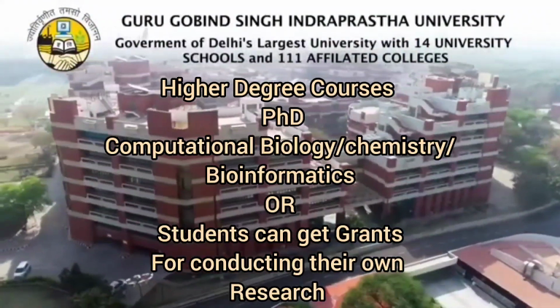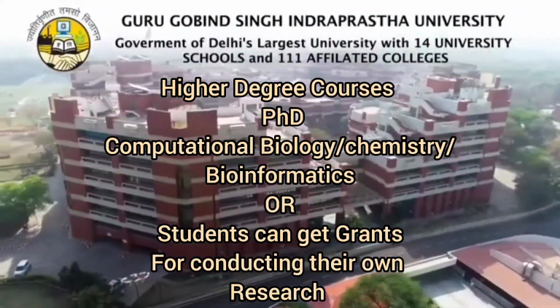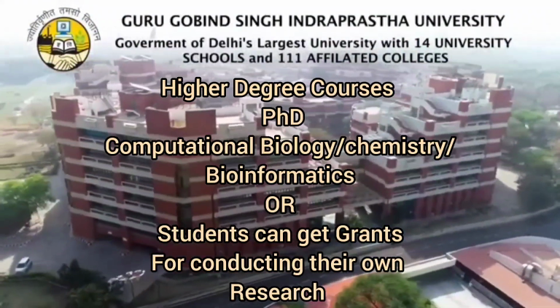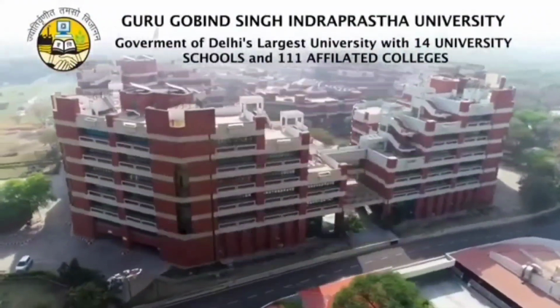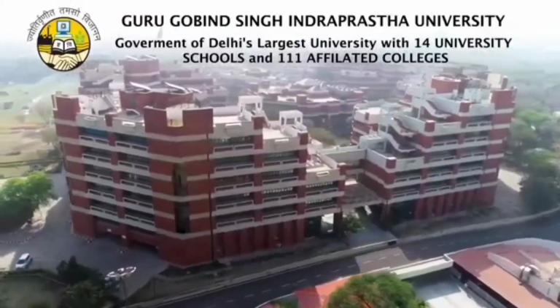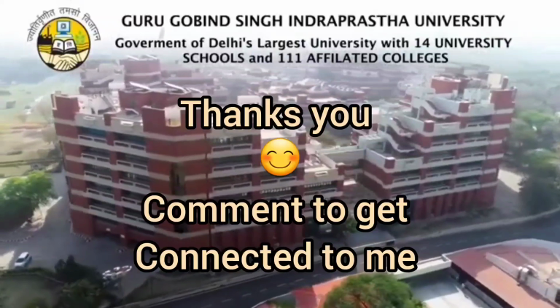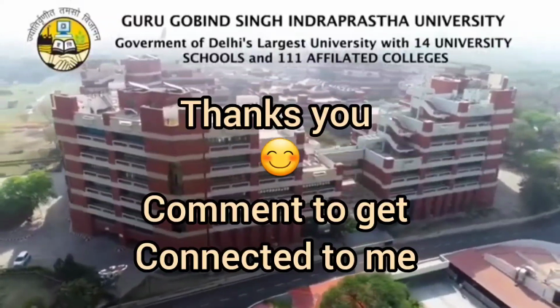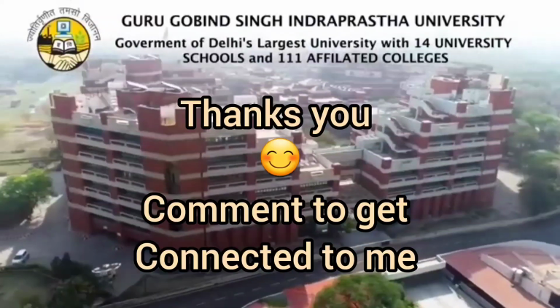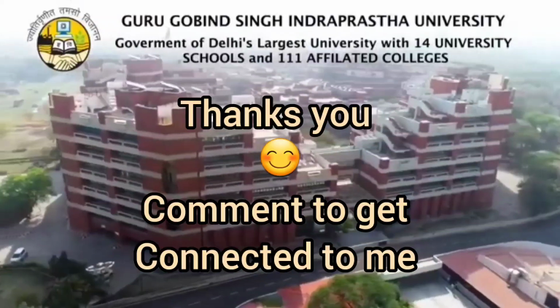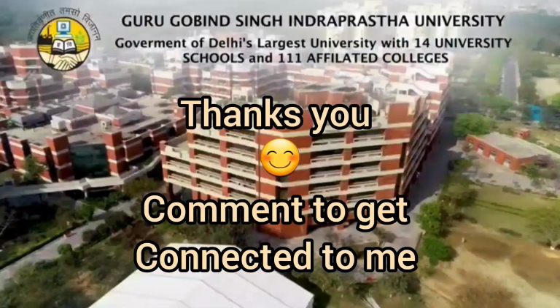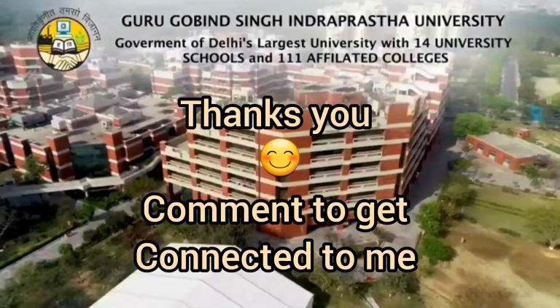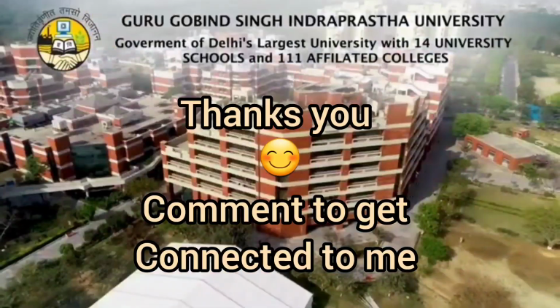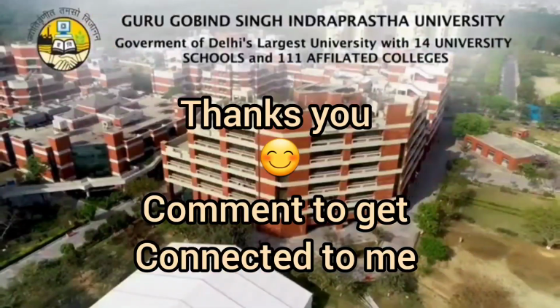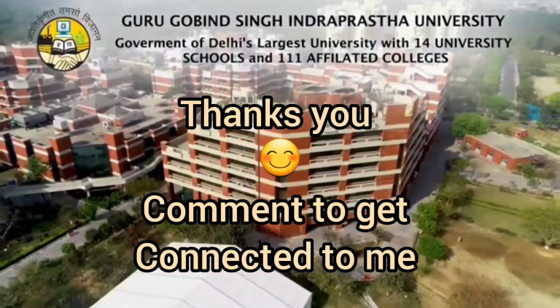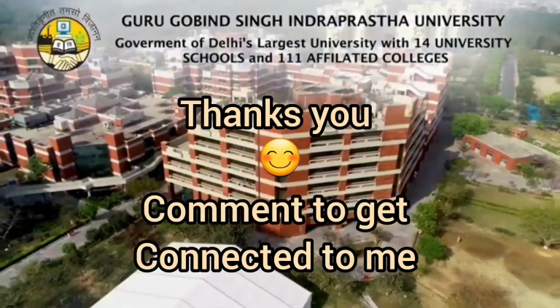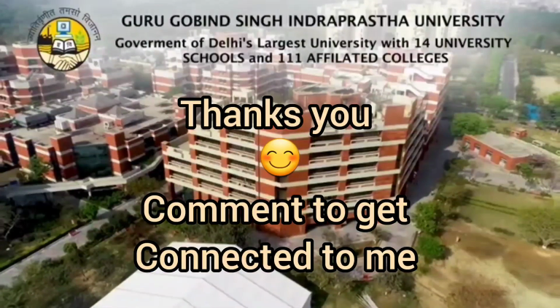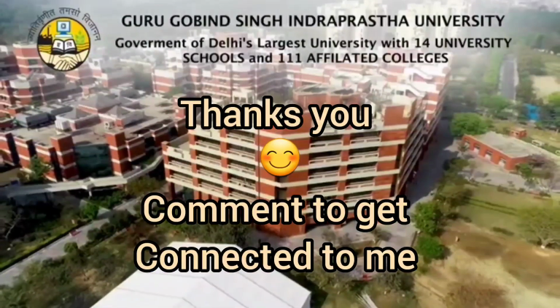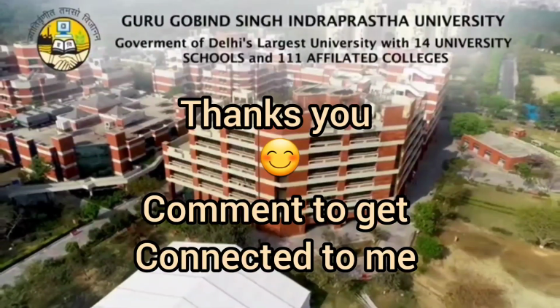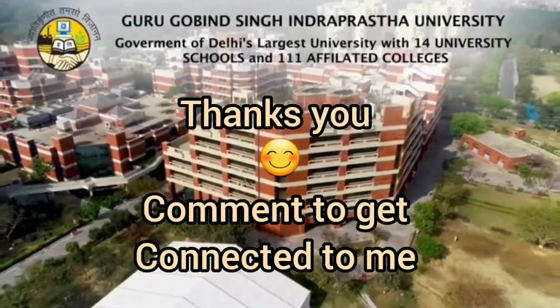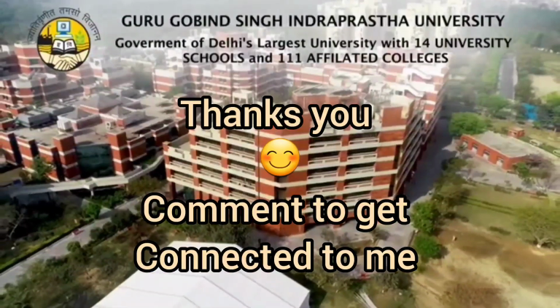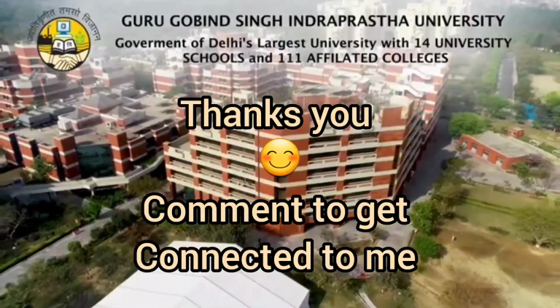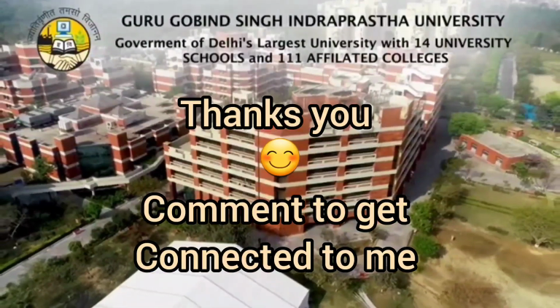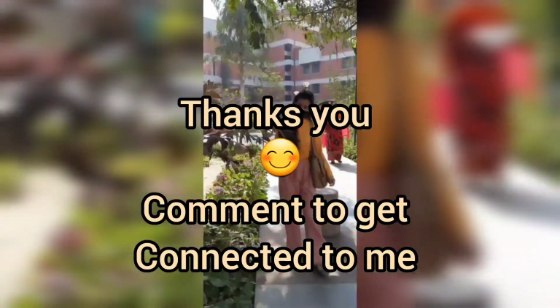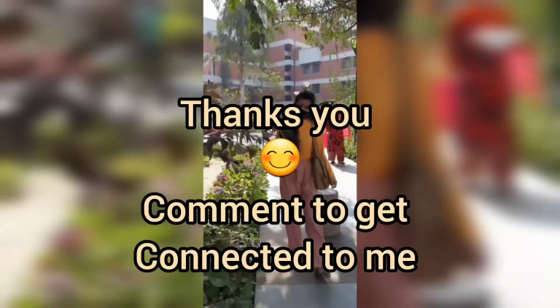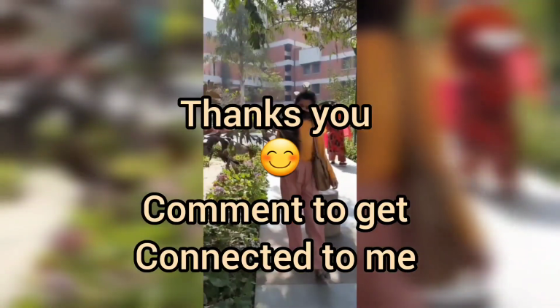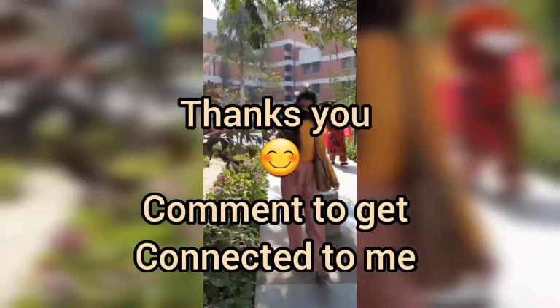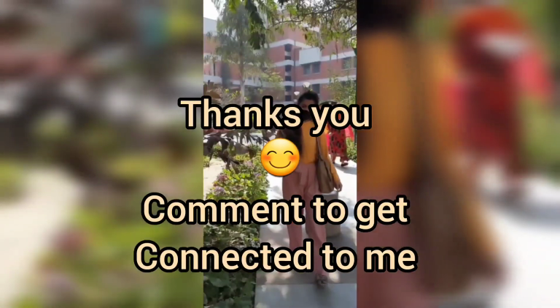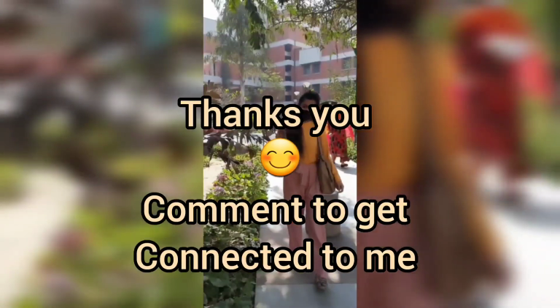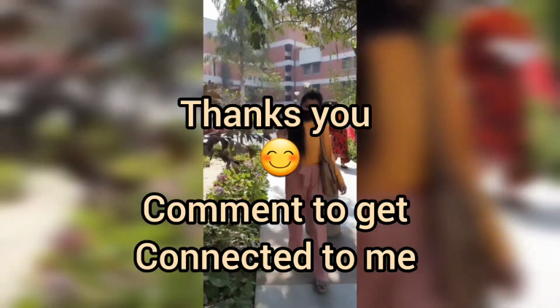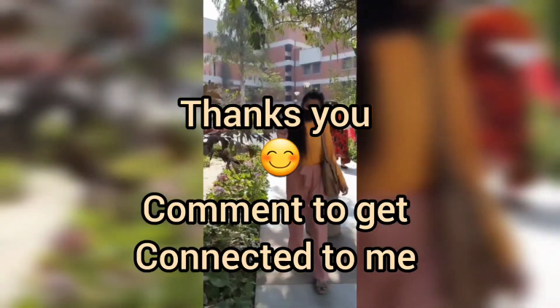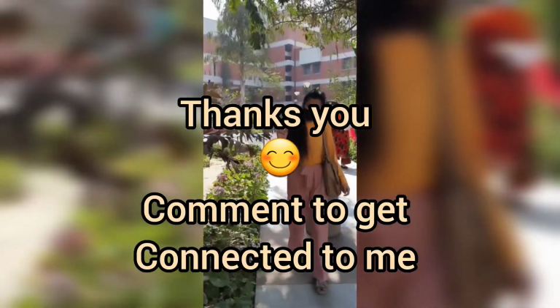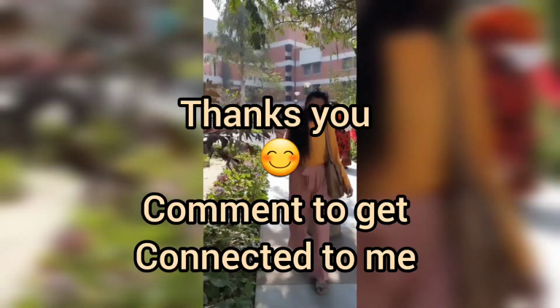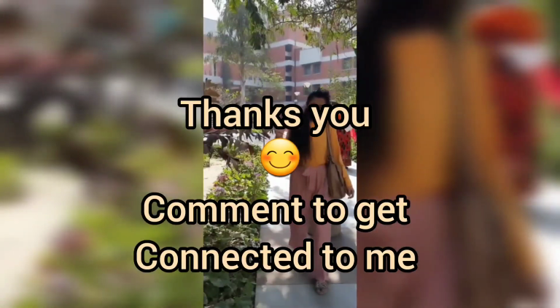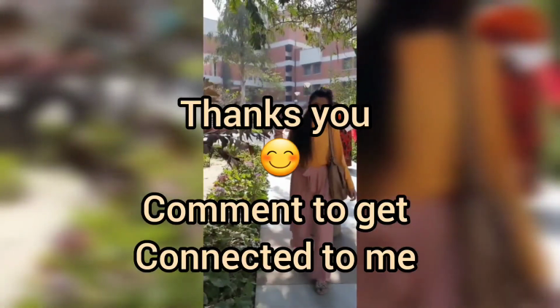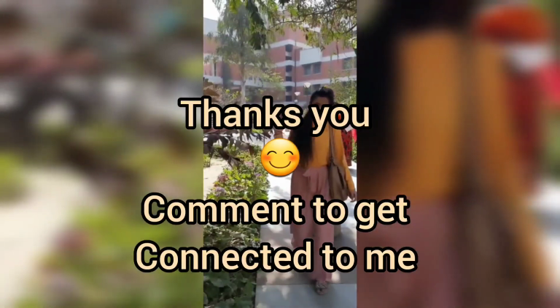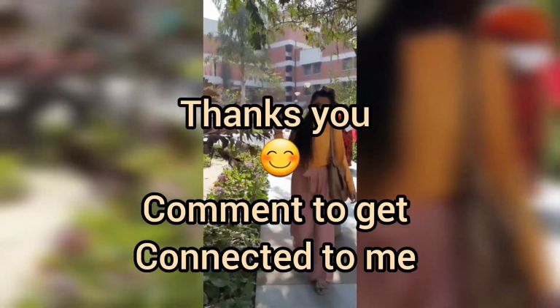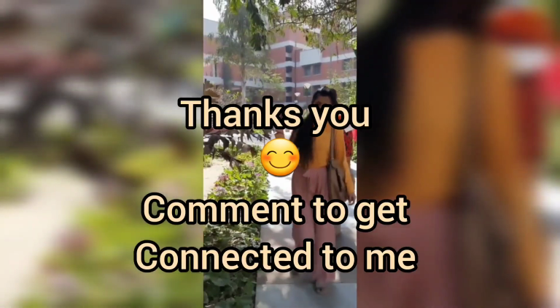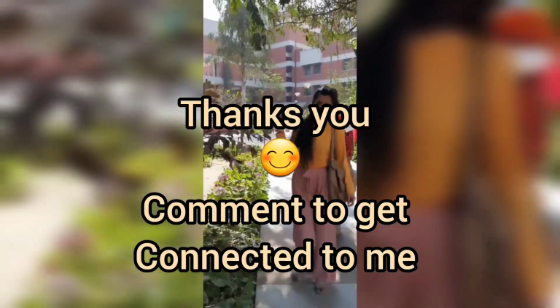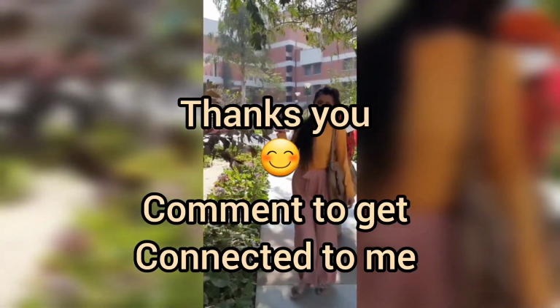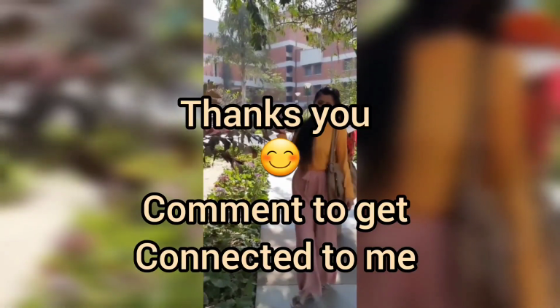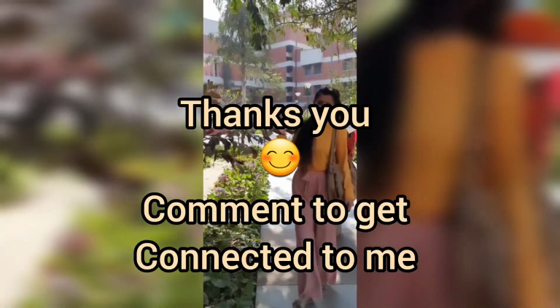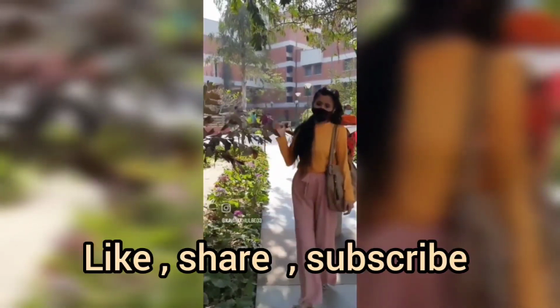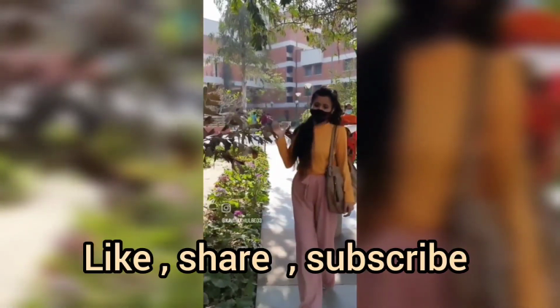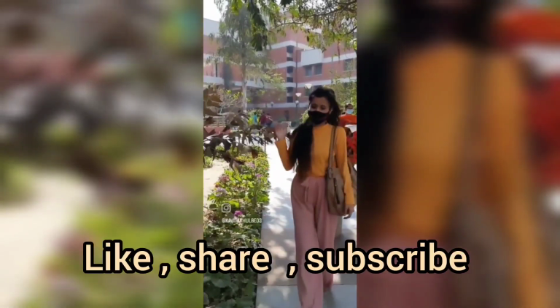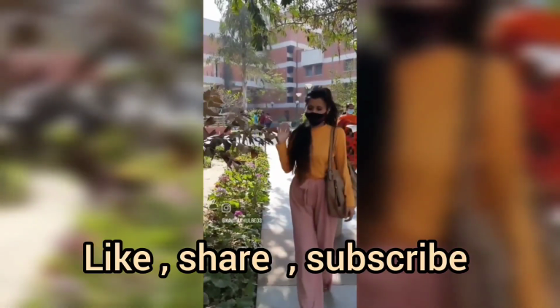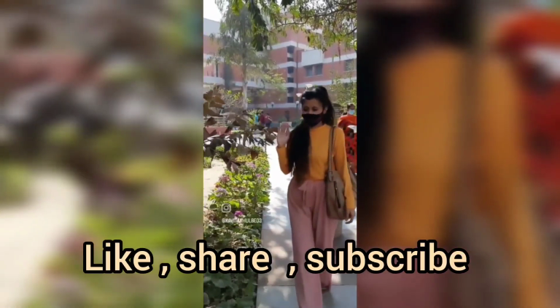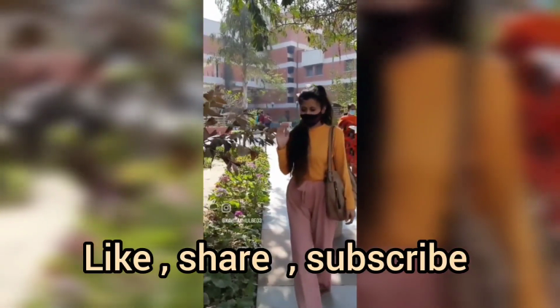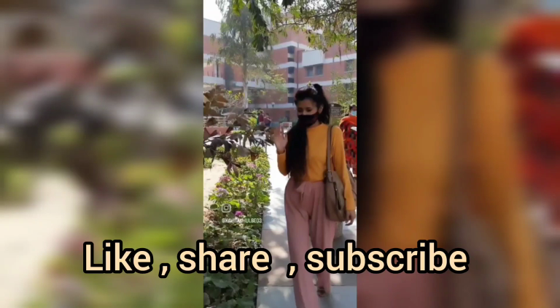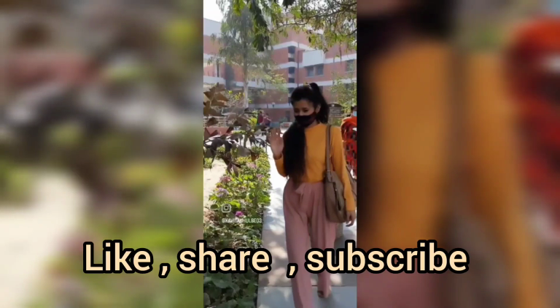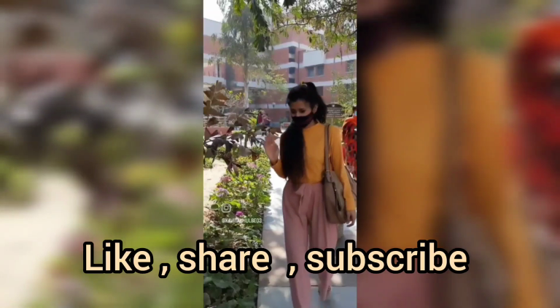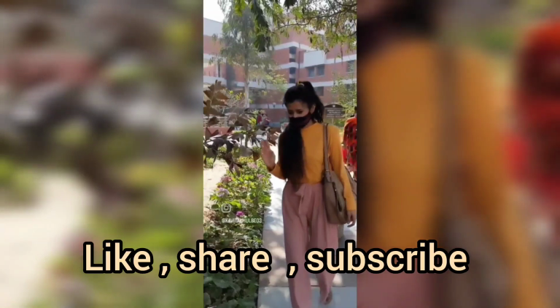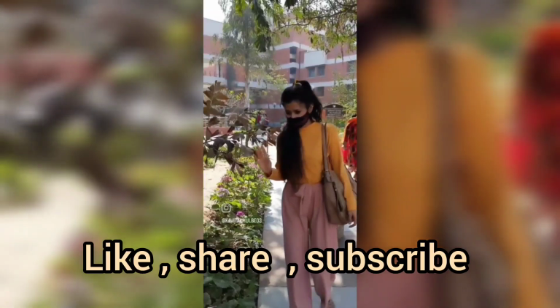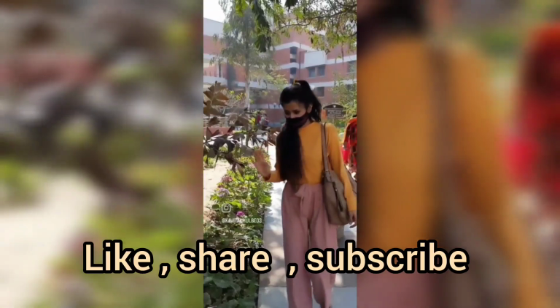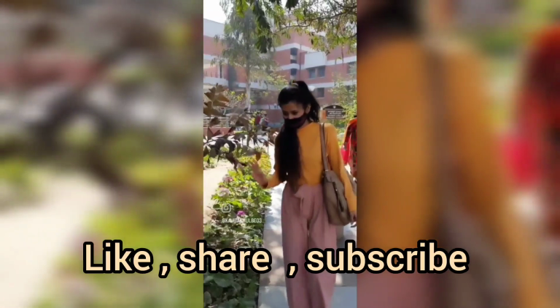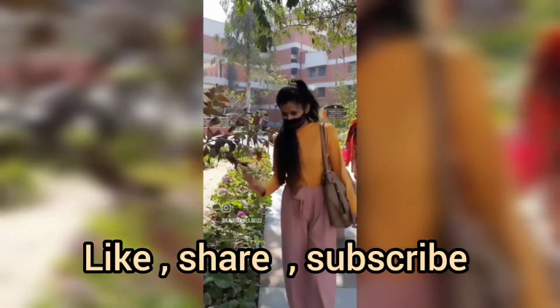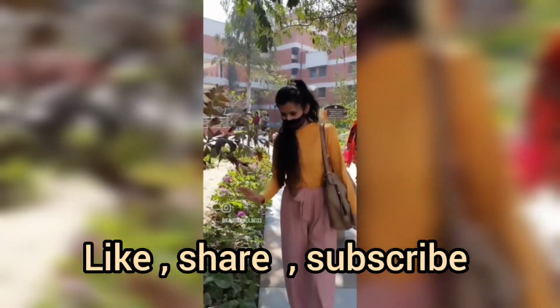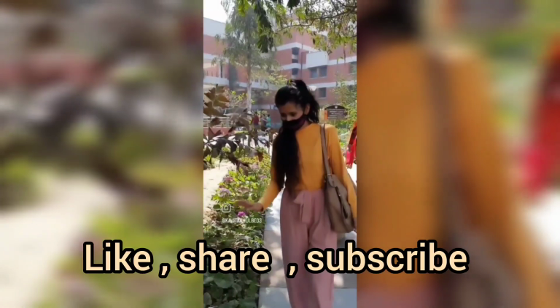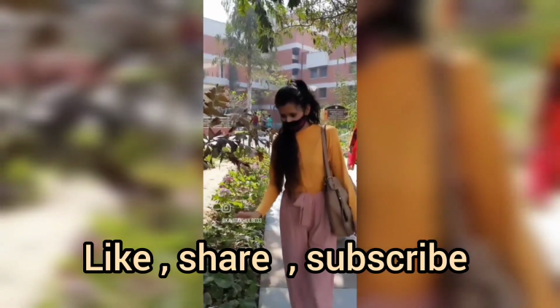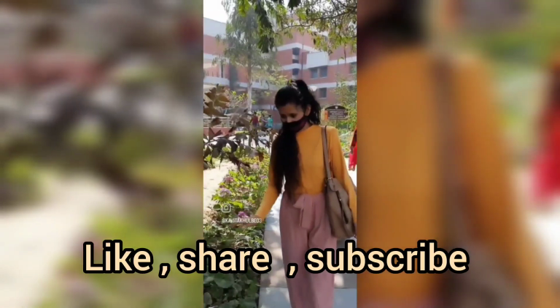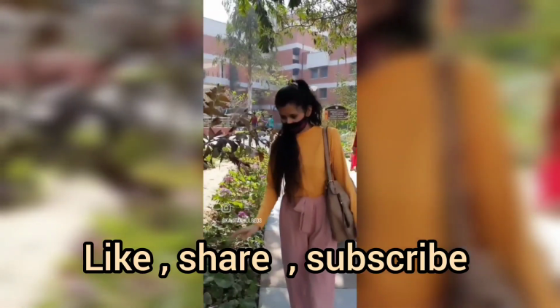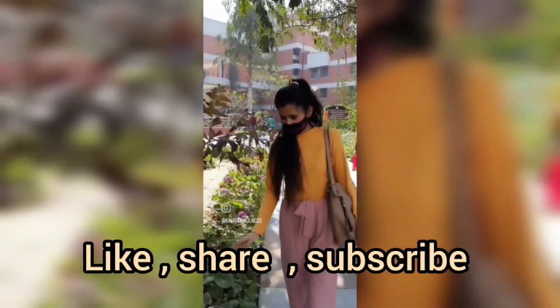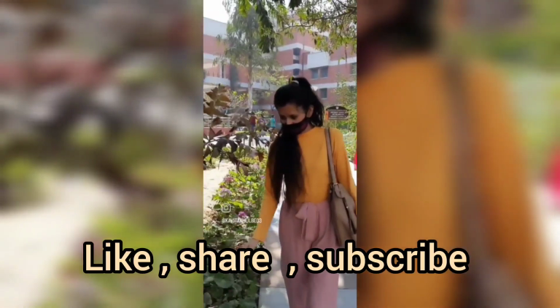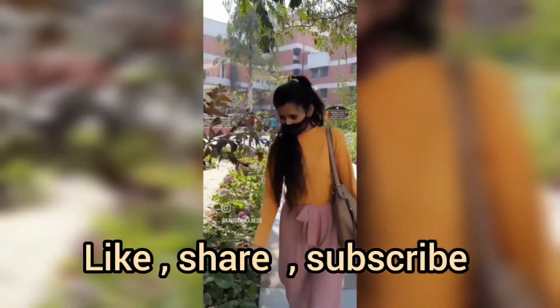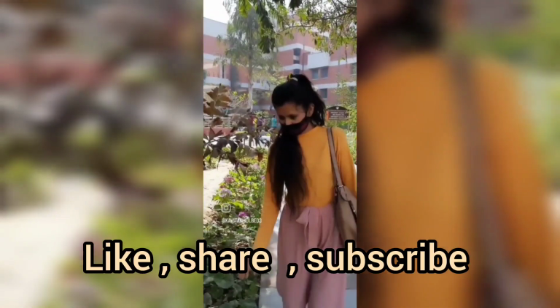That's all for this video. We'll be meeting in the very next video. Do not forget to give it a thumbs up, subscribe, and share it with the ones who need it. Thank you, have a good day.